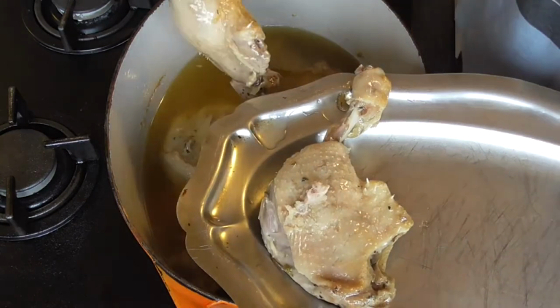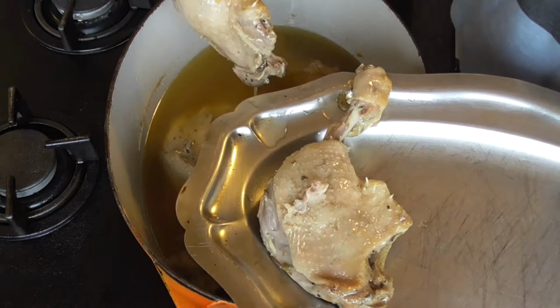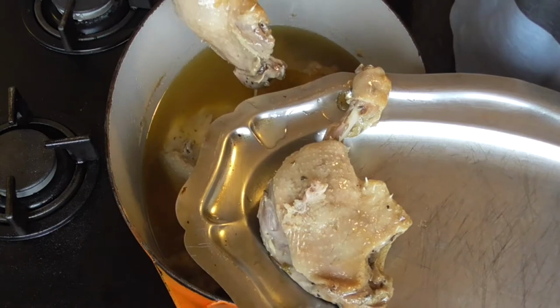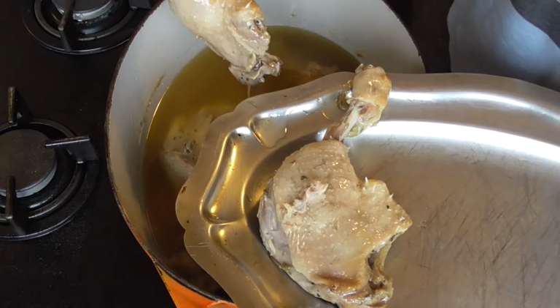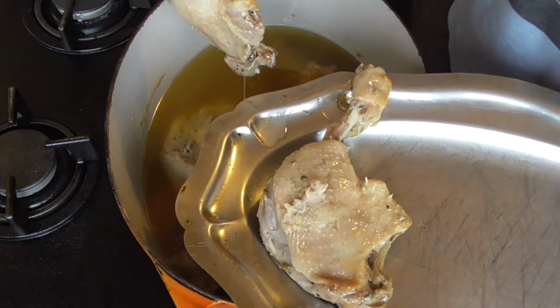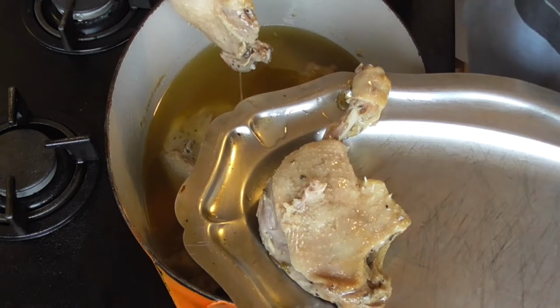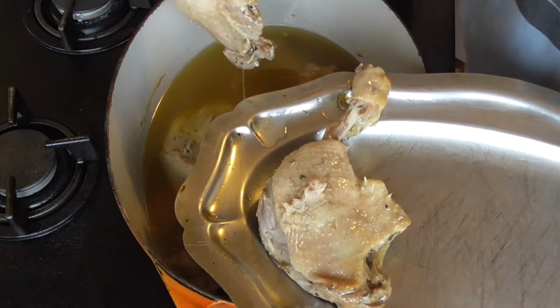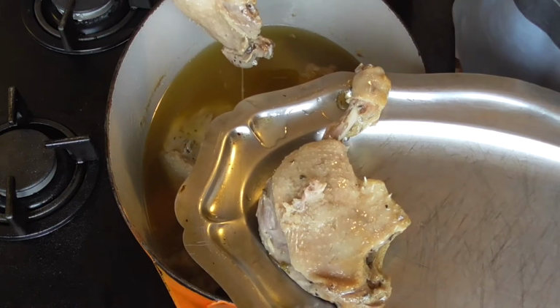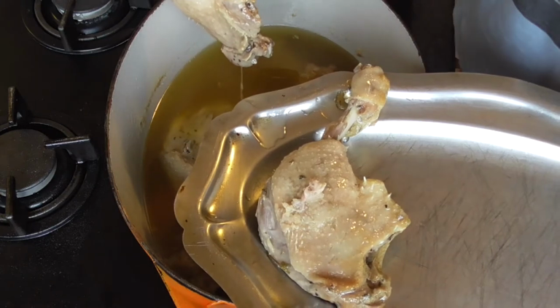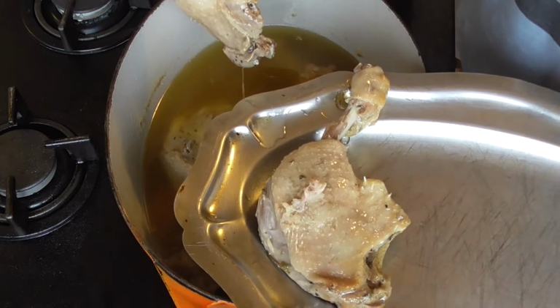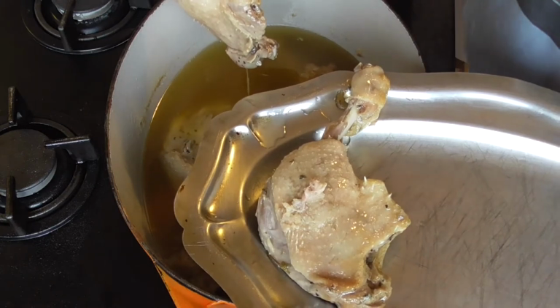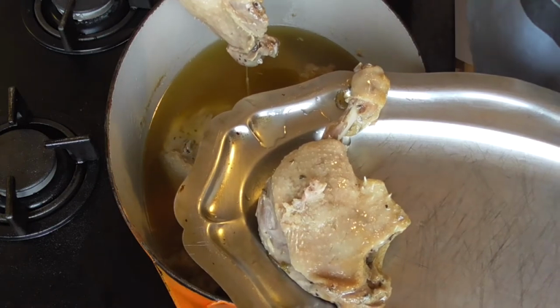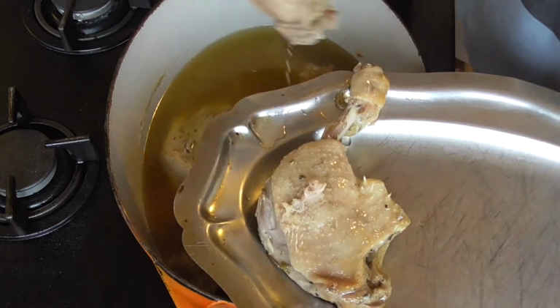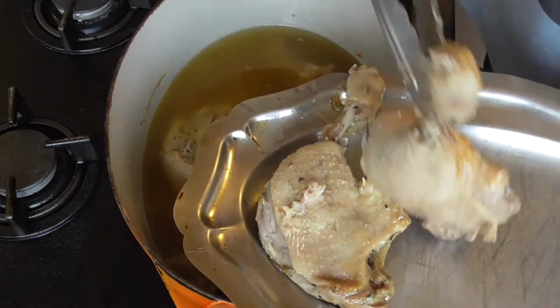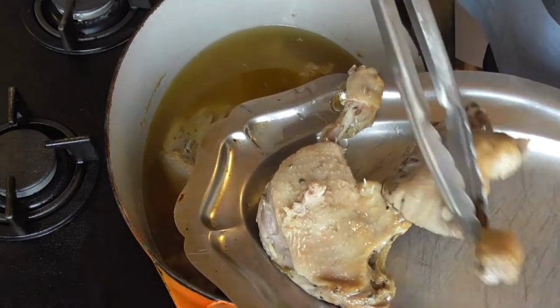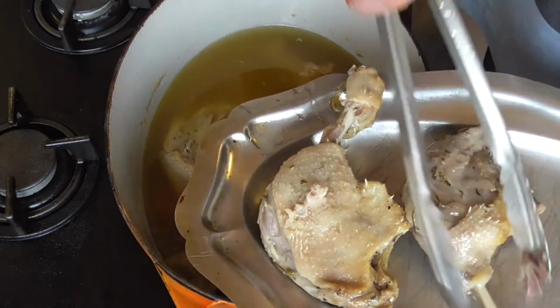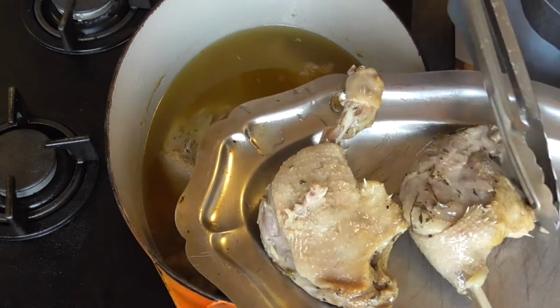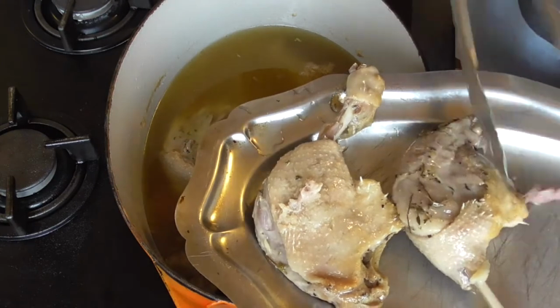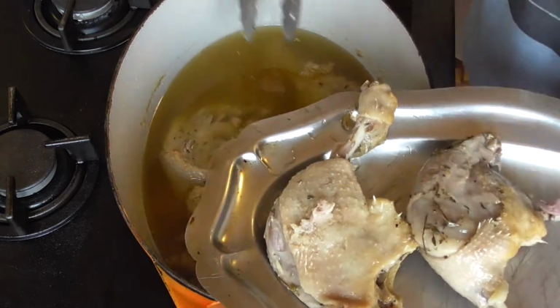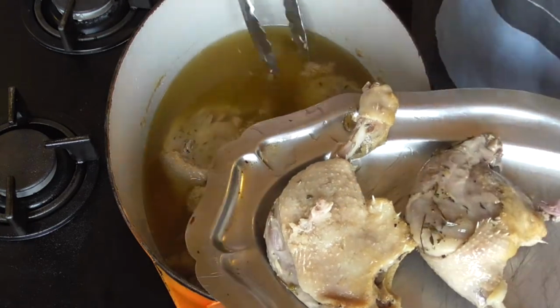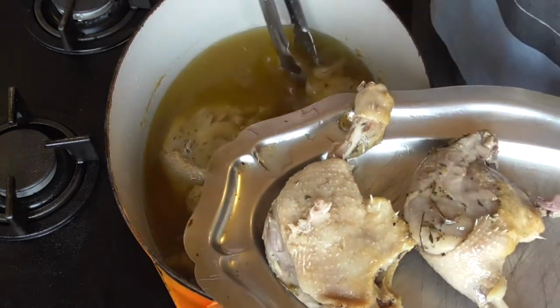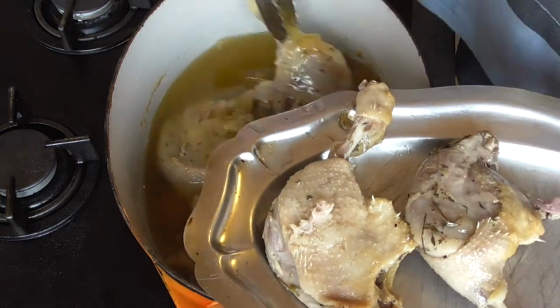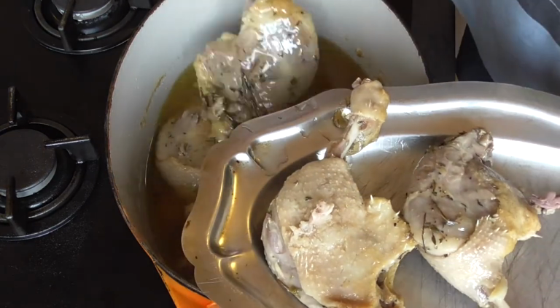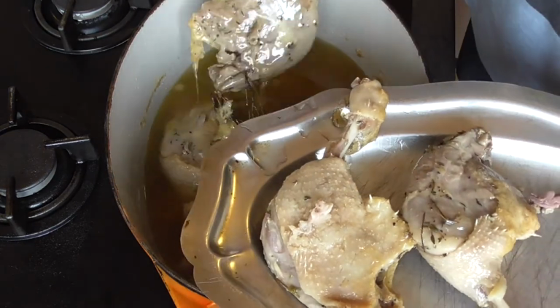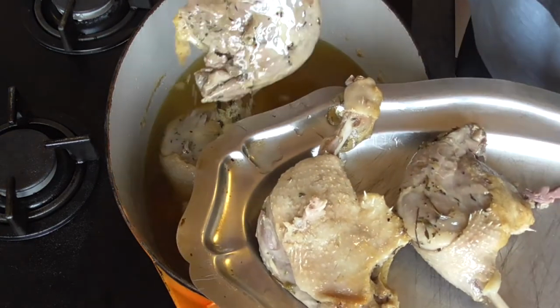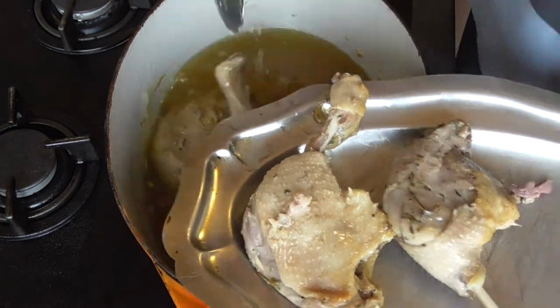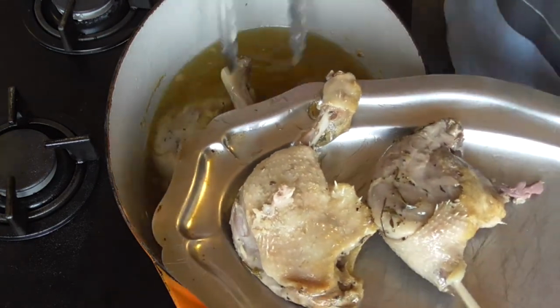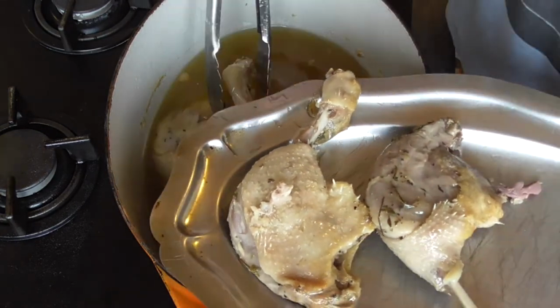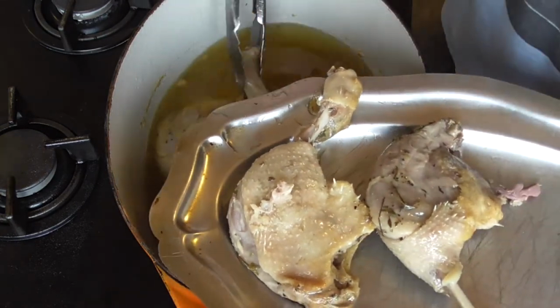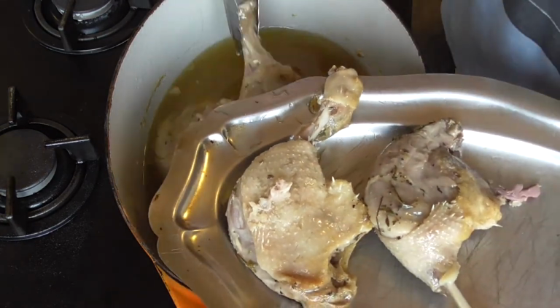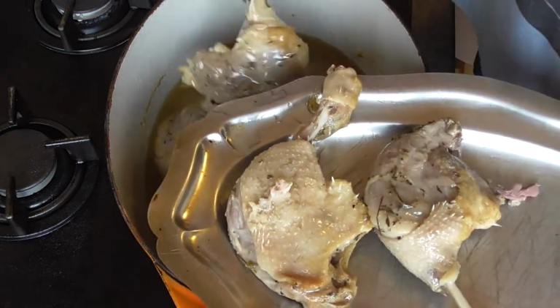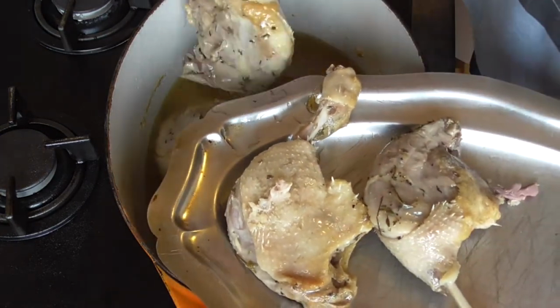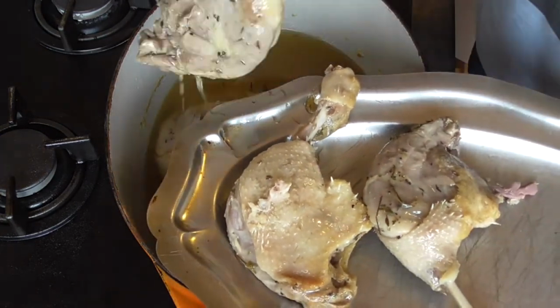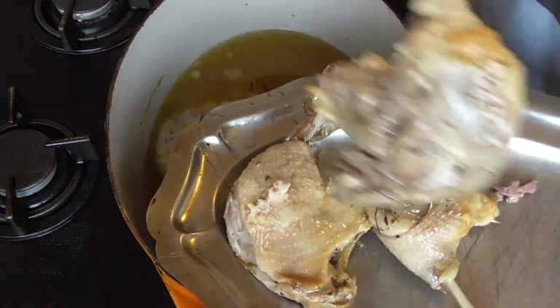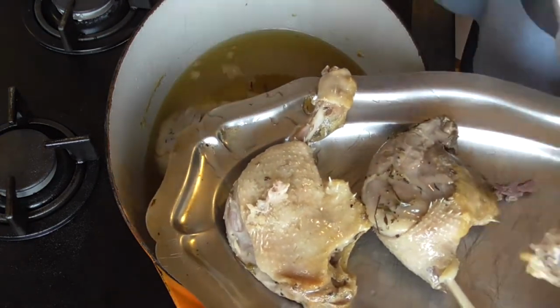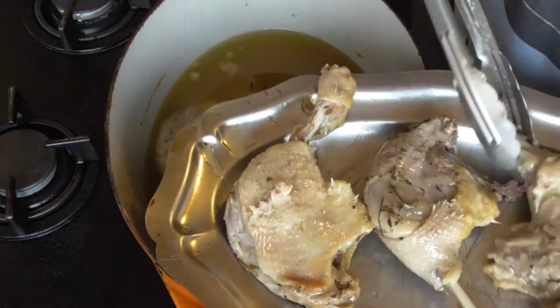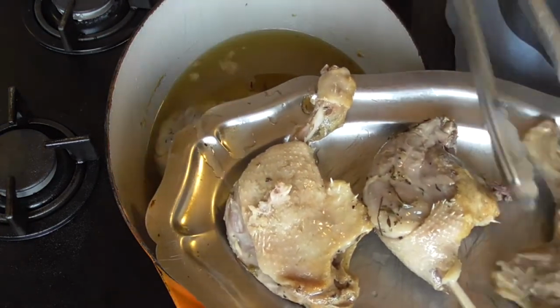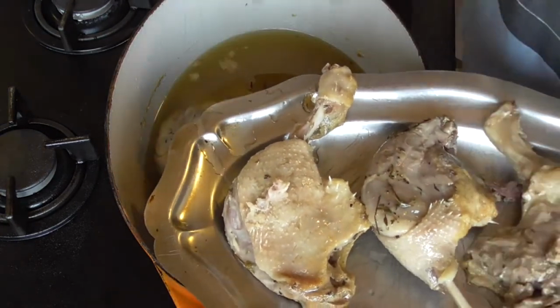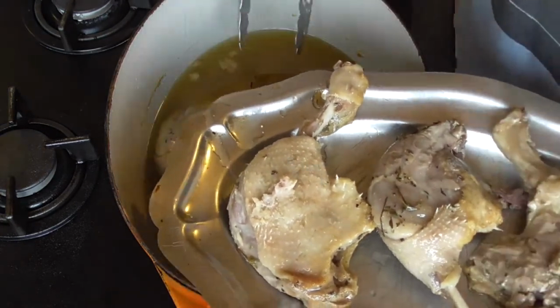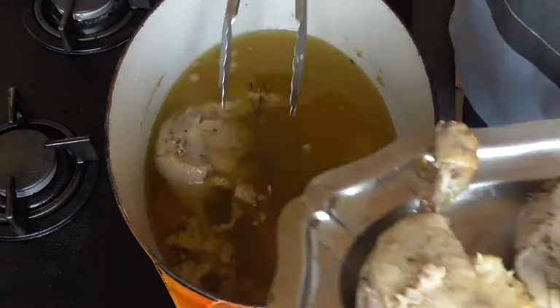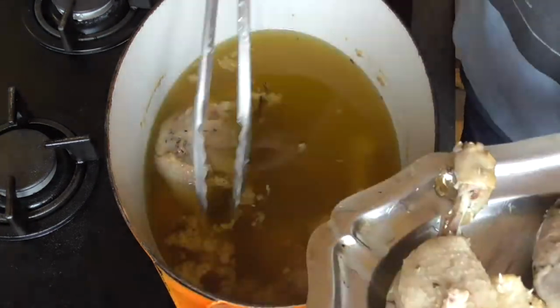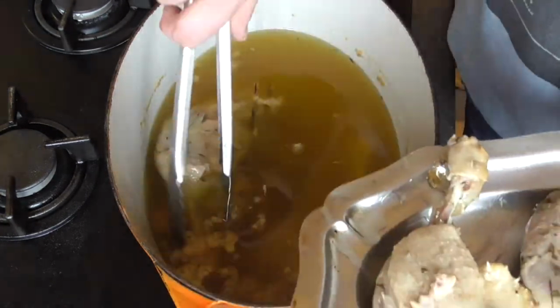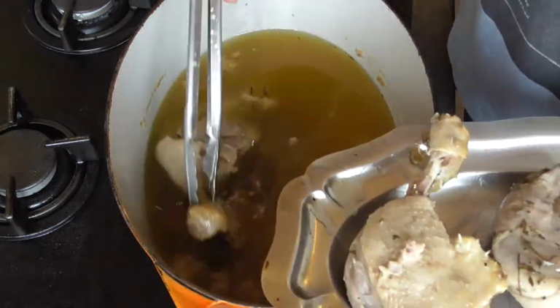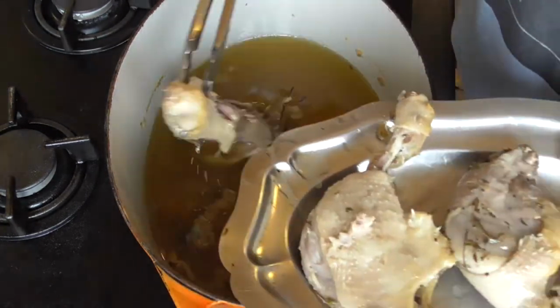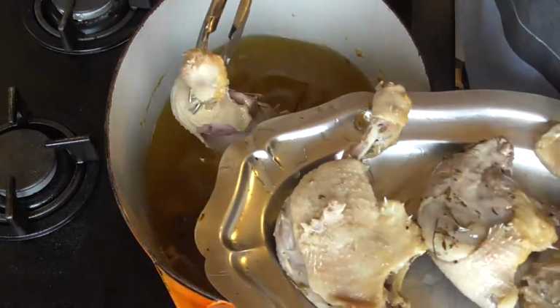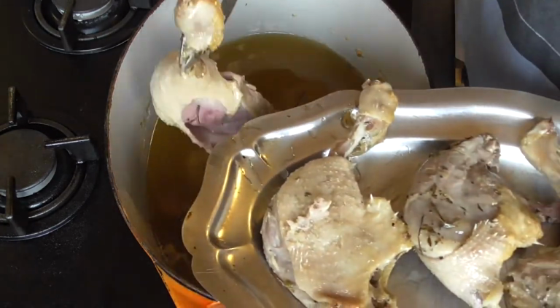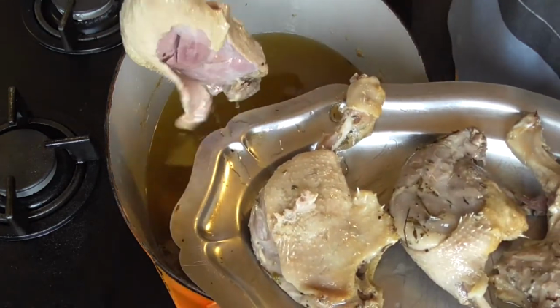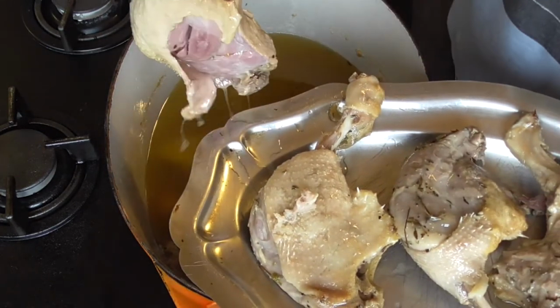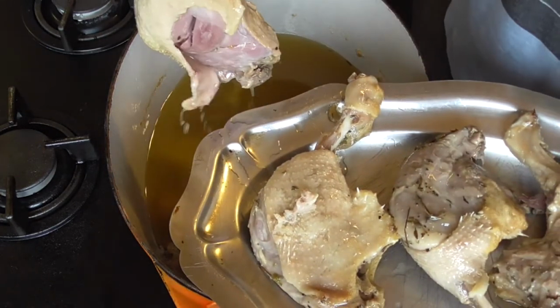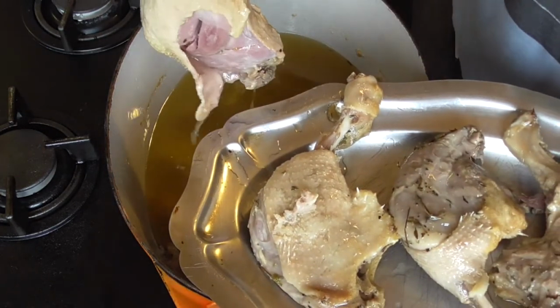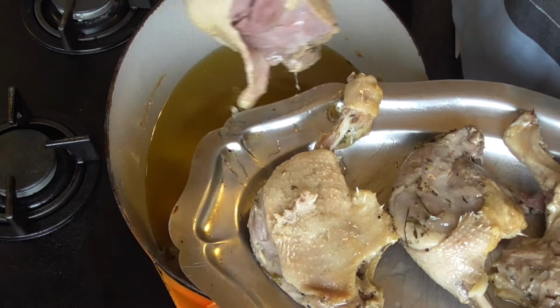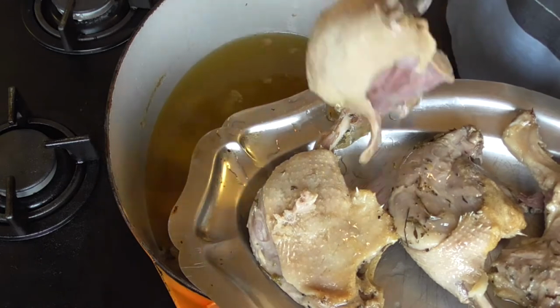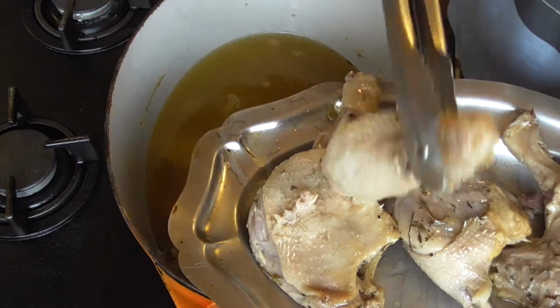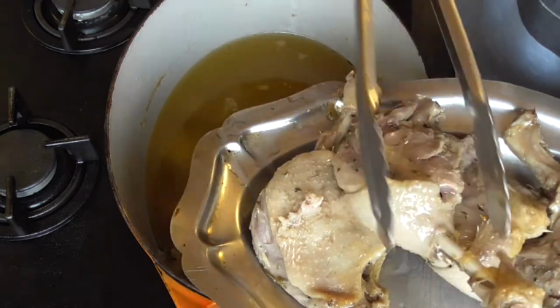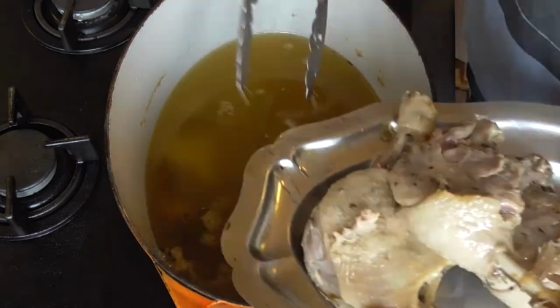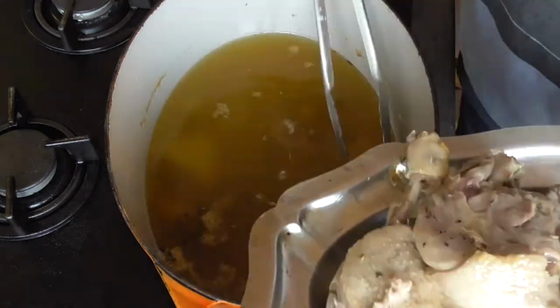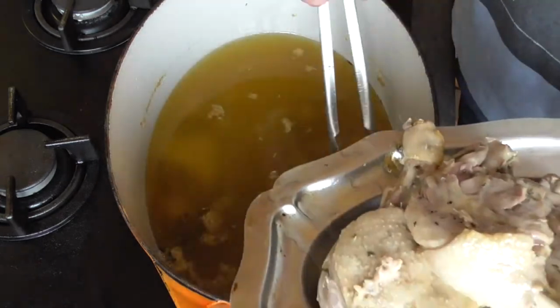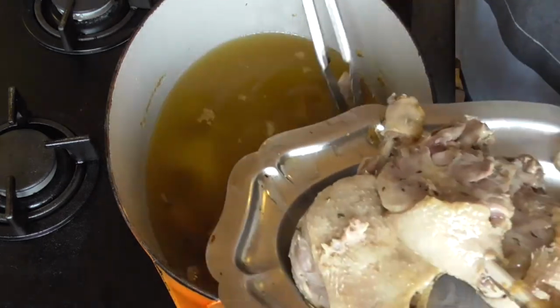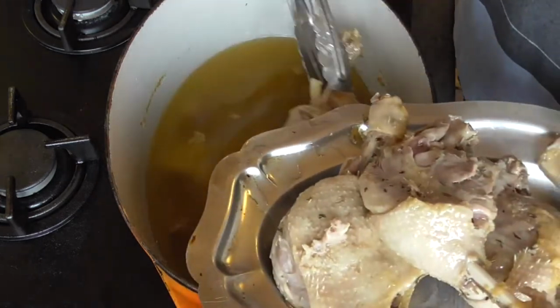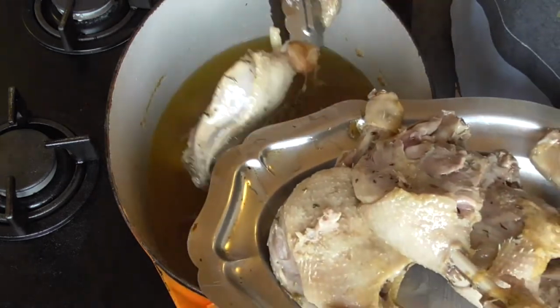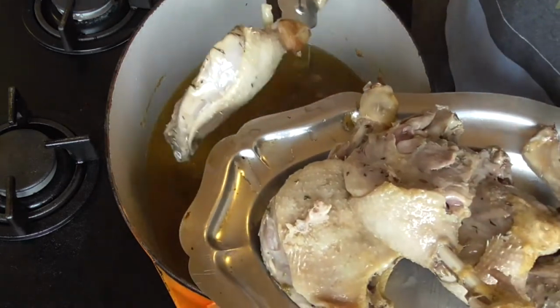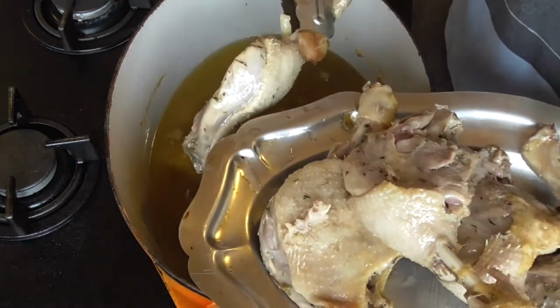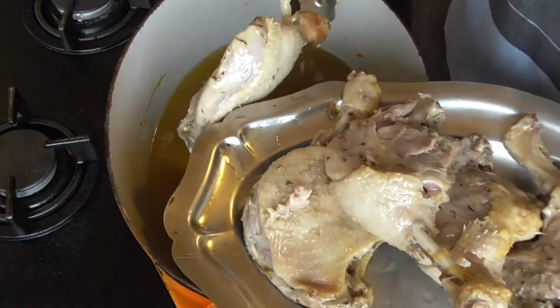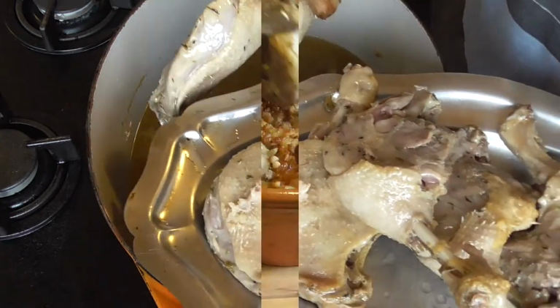Filter the duck fat and preserve it in your fridge. Duck fat is really amazing to cook with and to fry with.